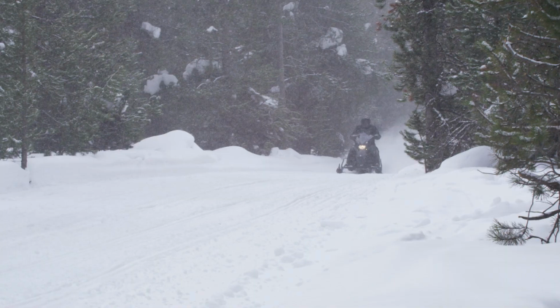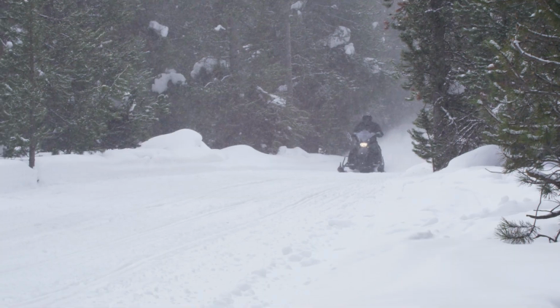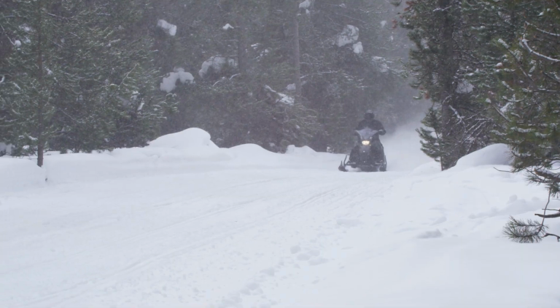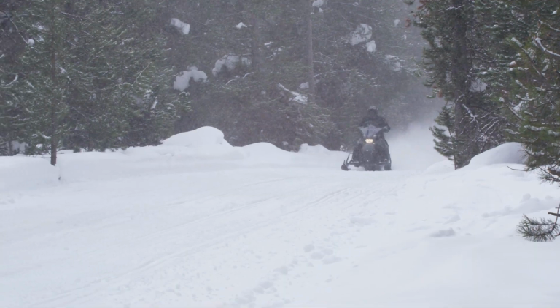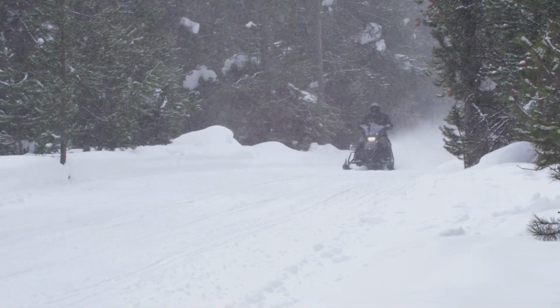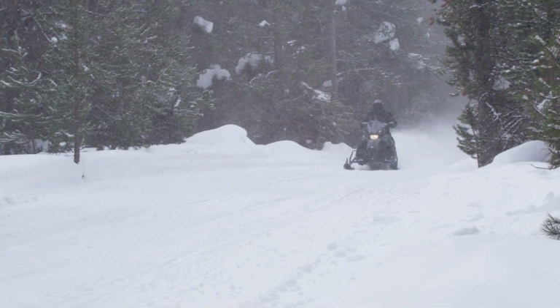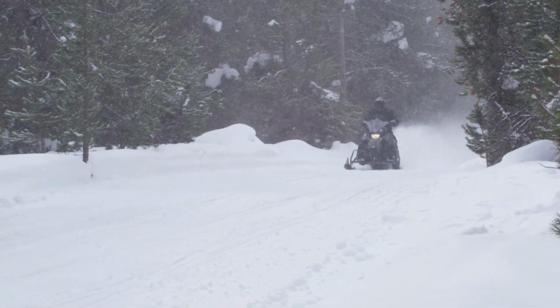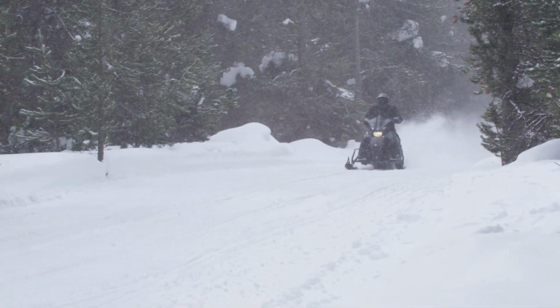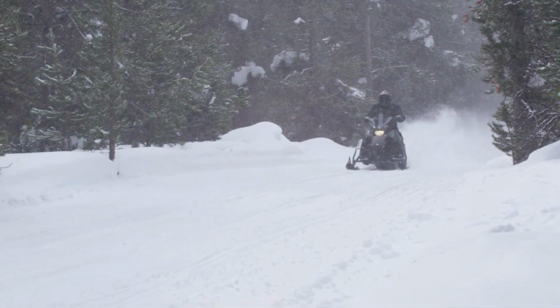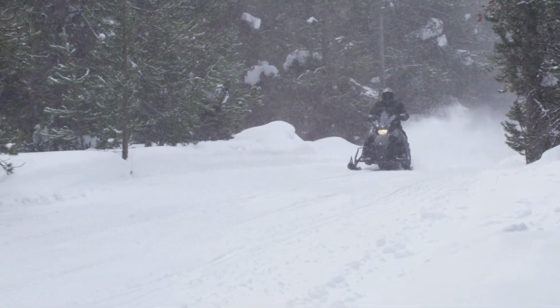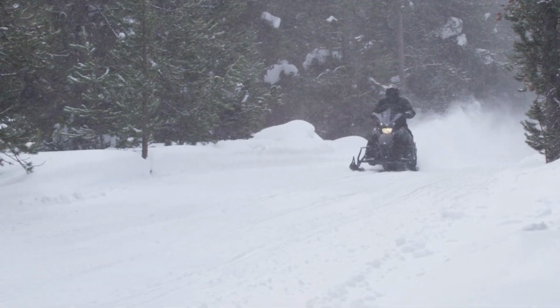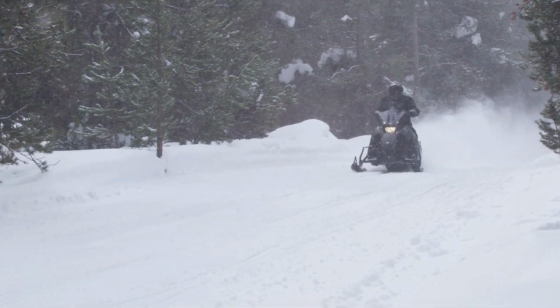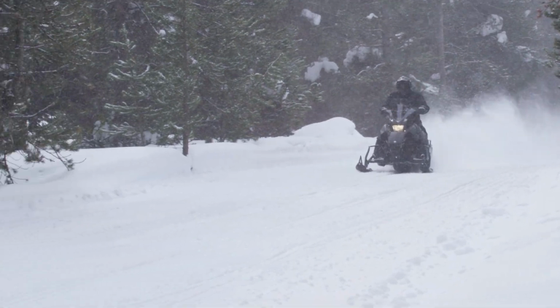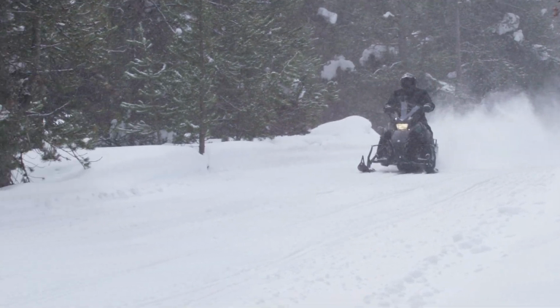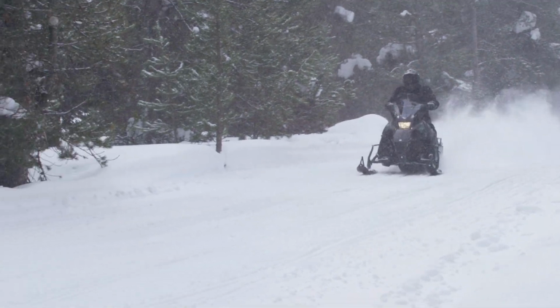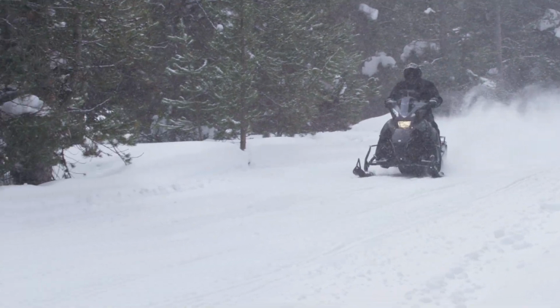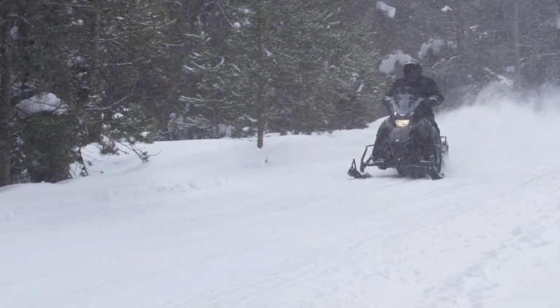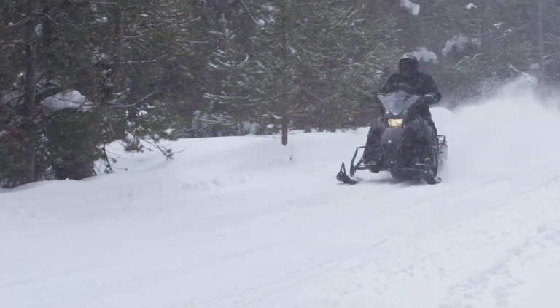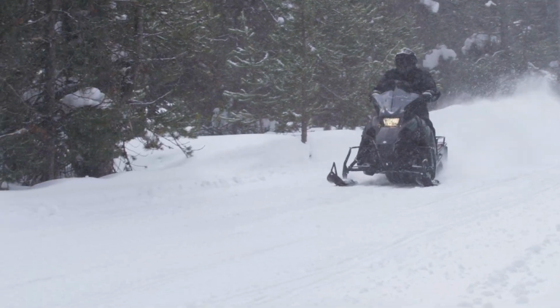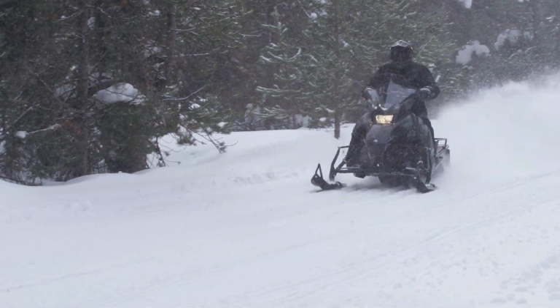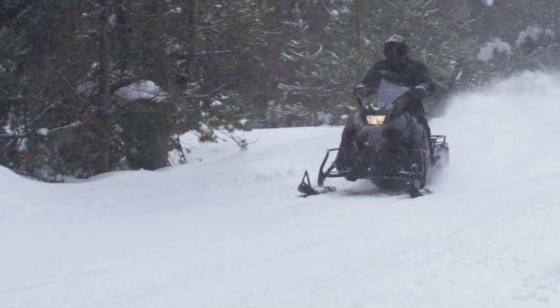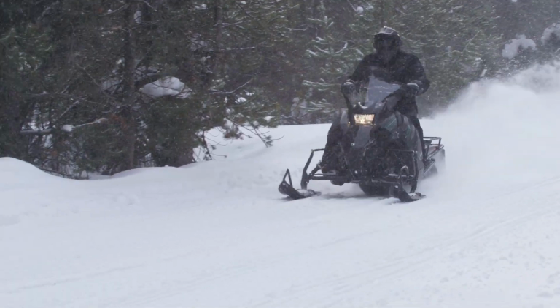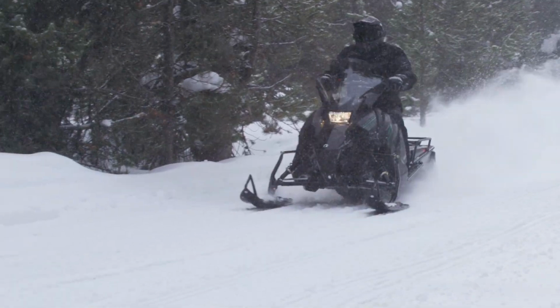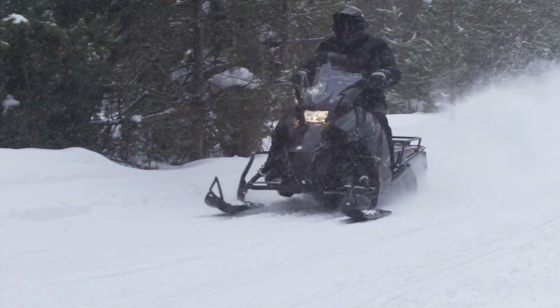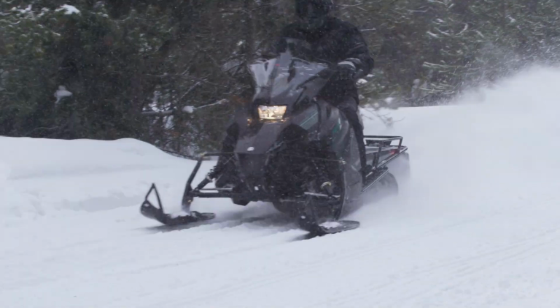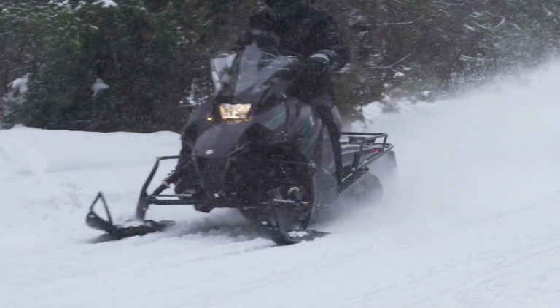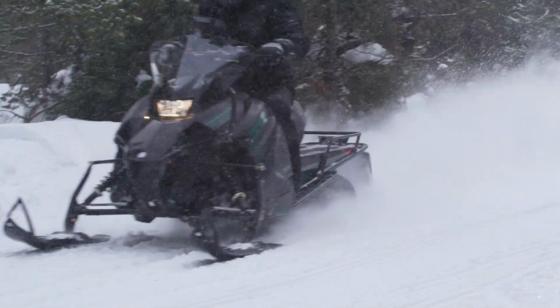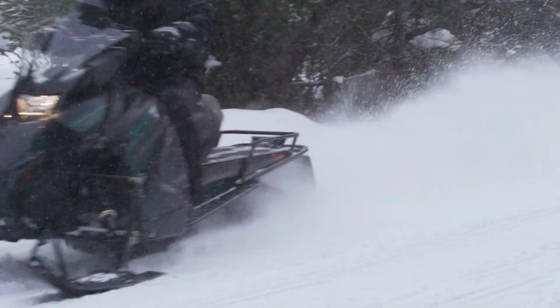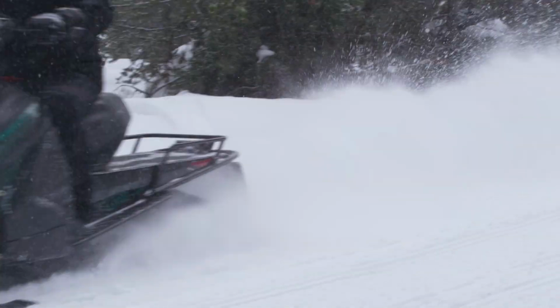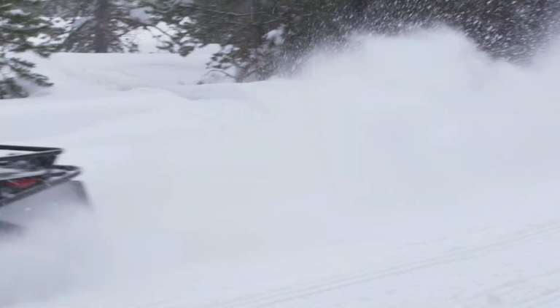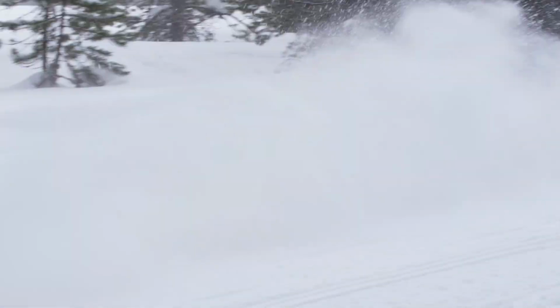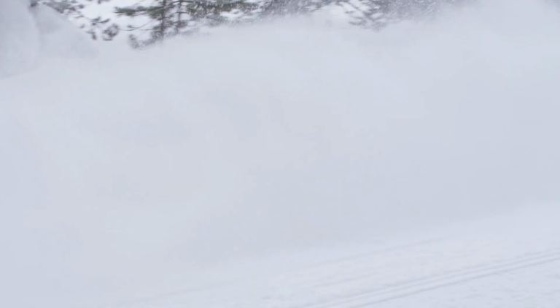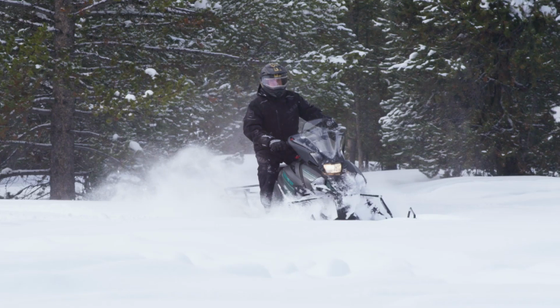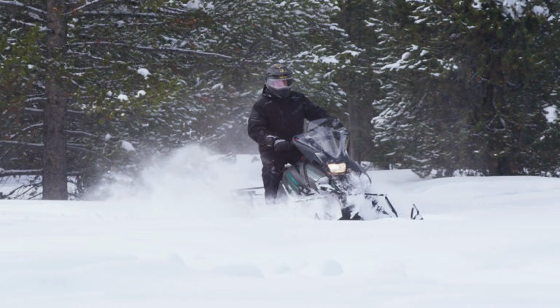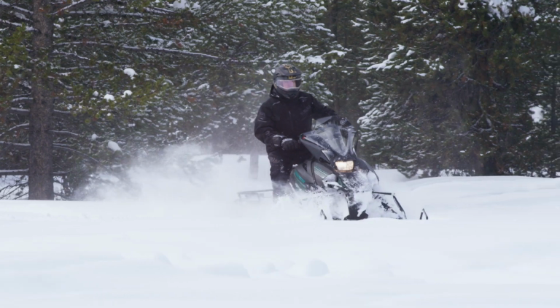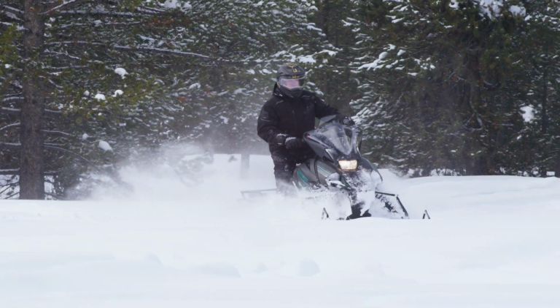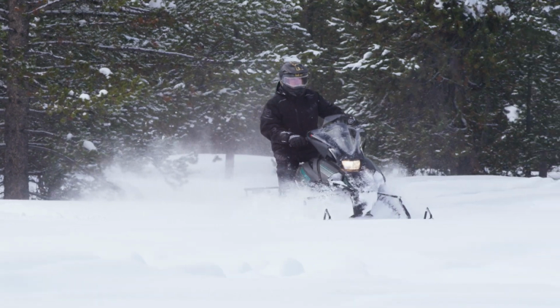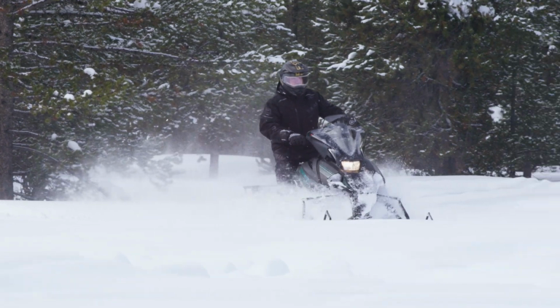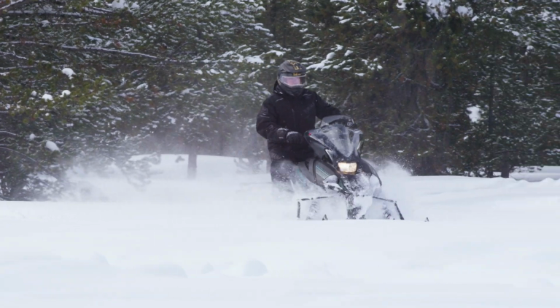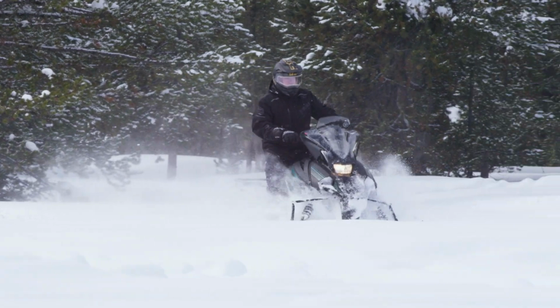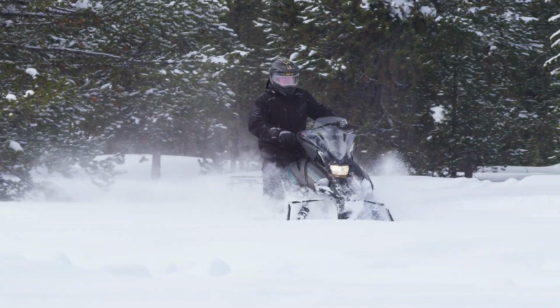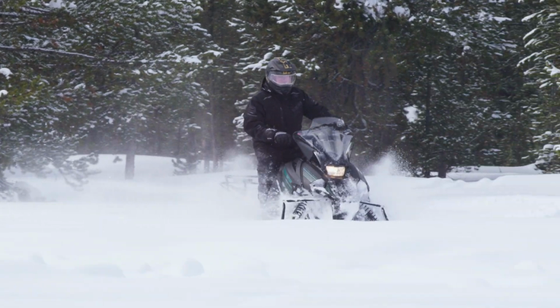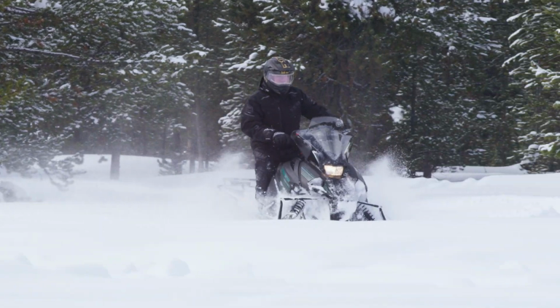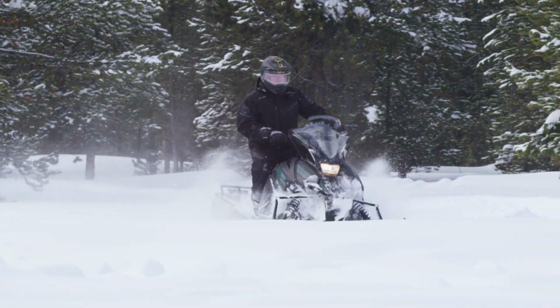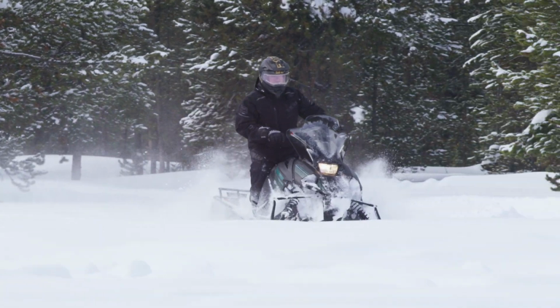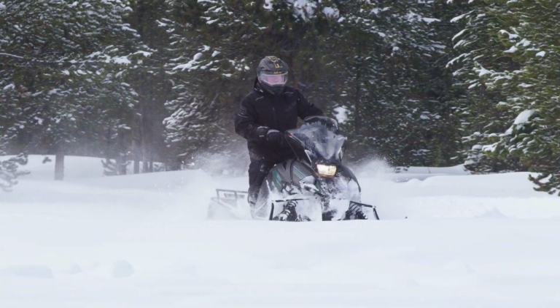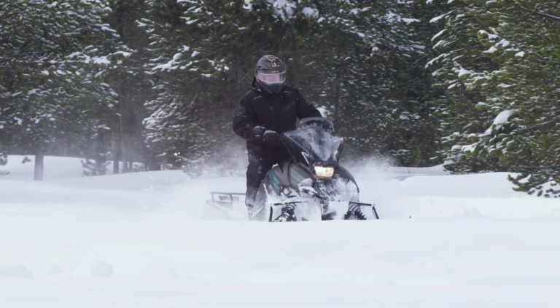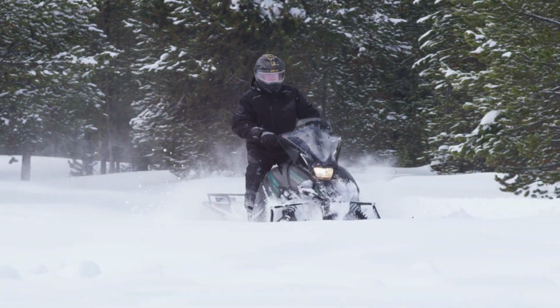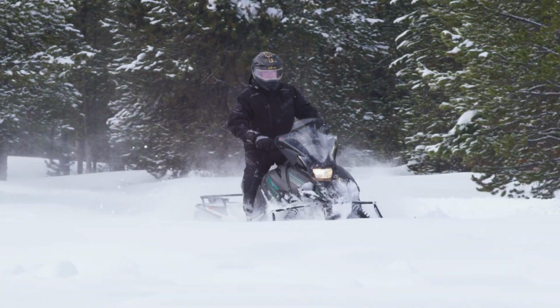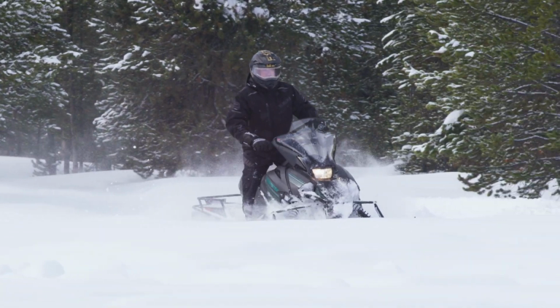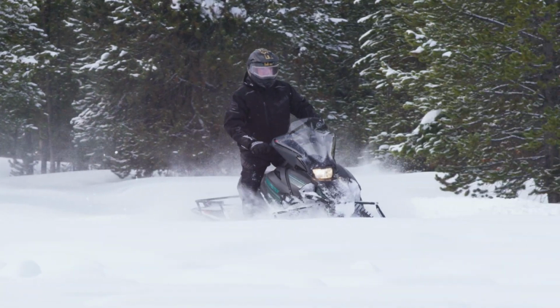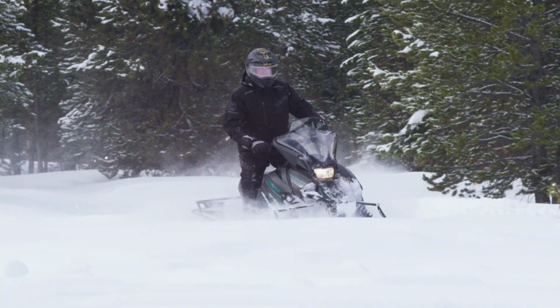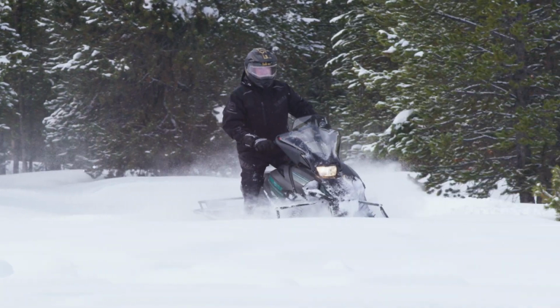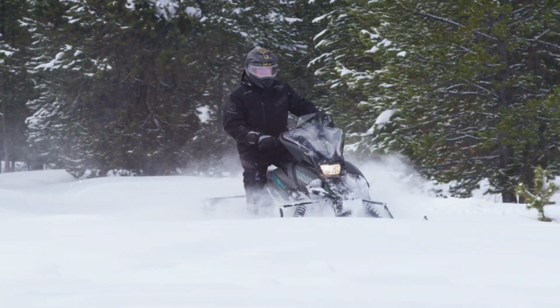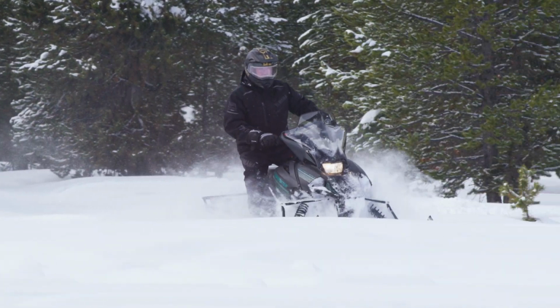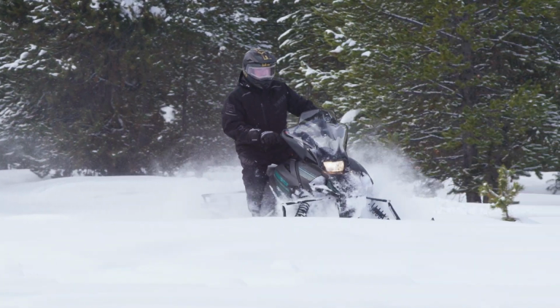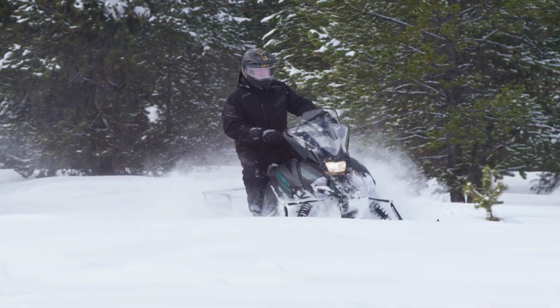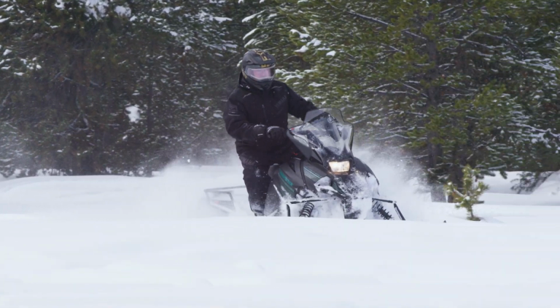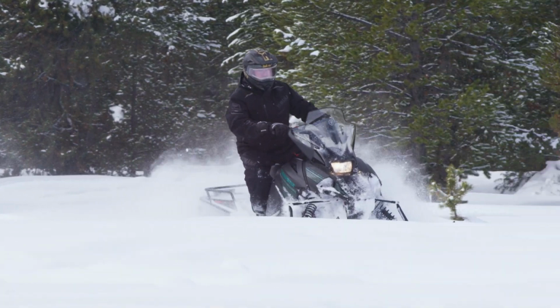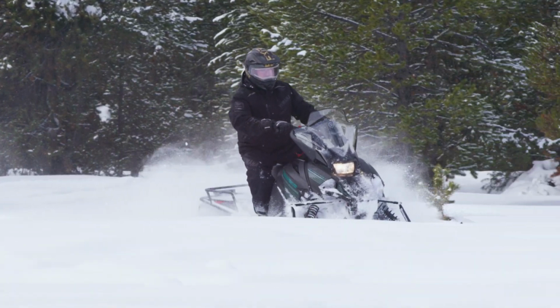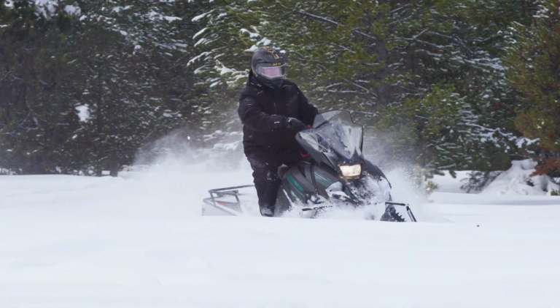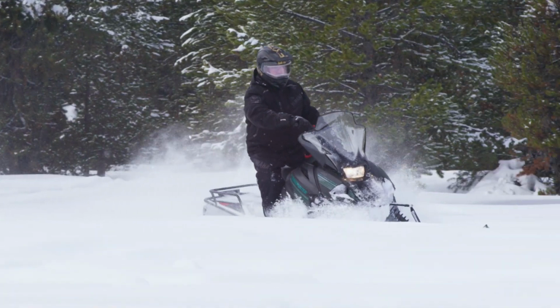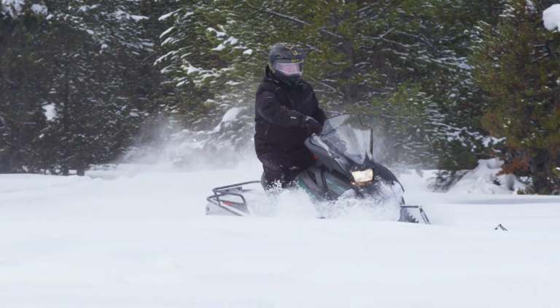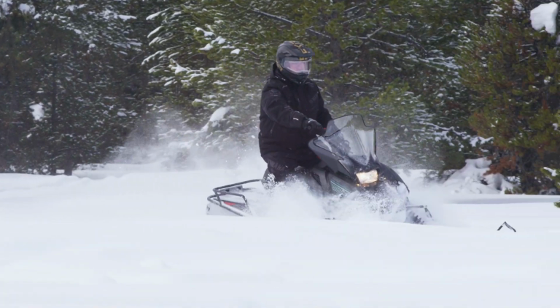Convenient, practical fun. The Transporter Lite's smaller size and lightweight make it ideal for almost any situation.